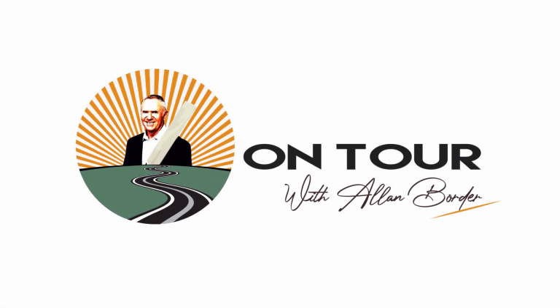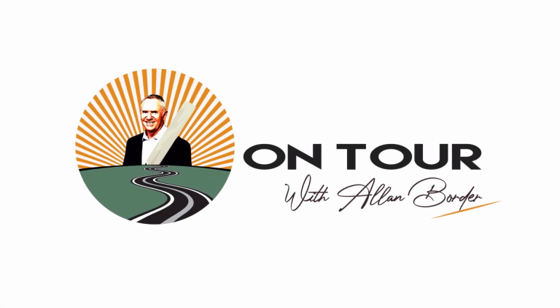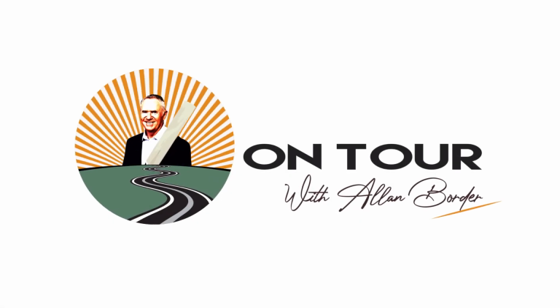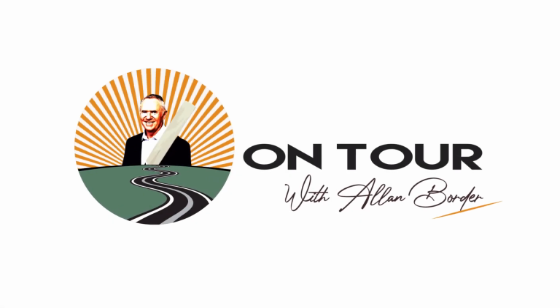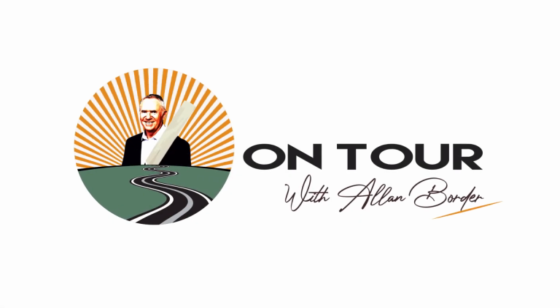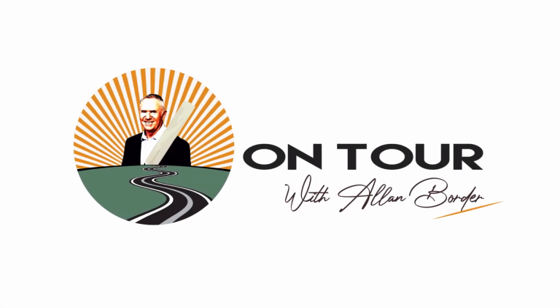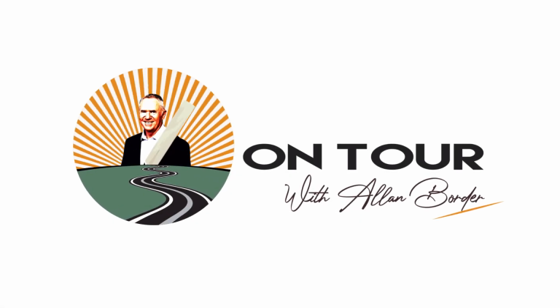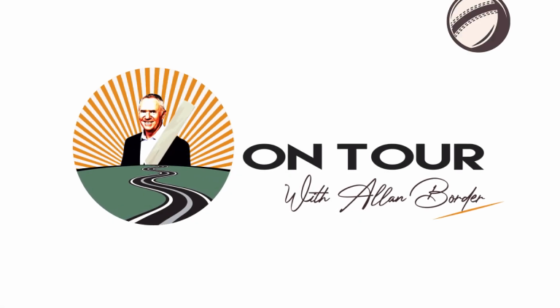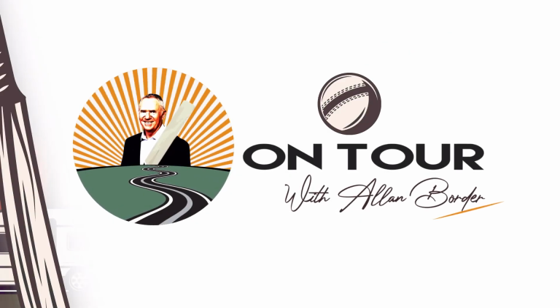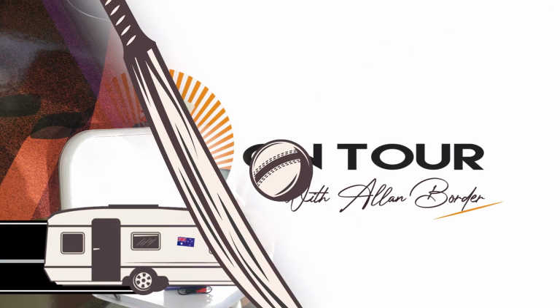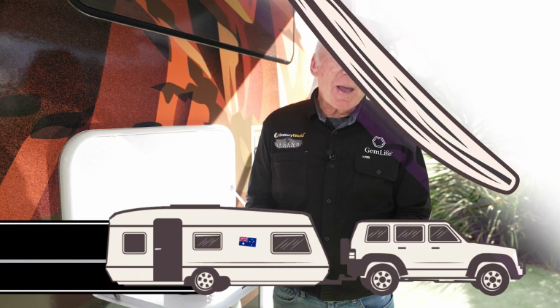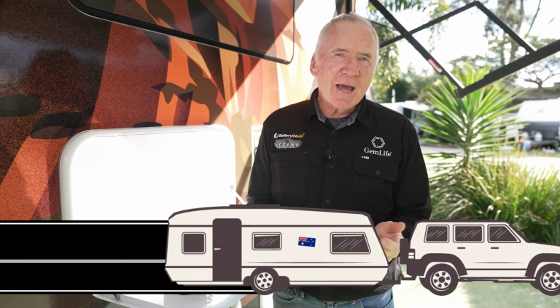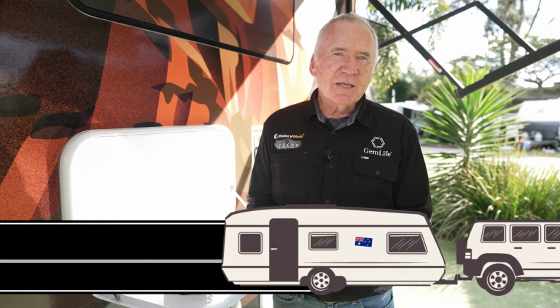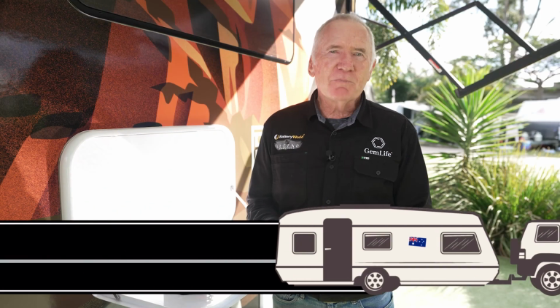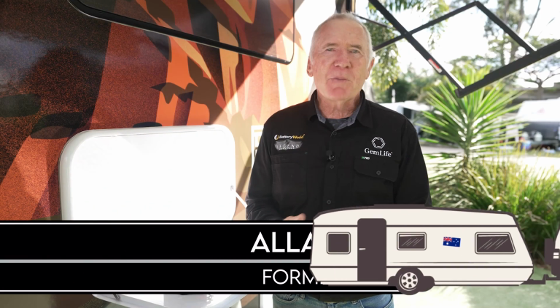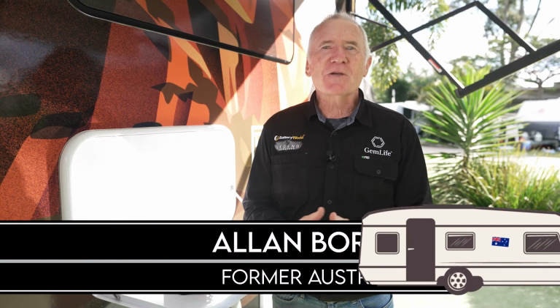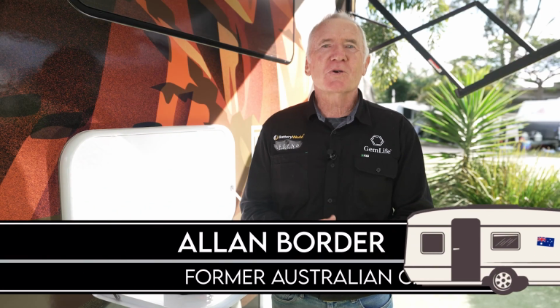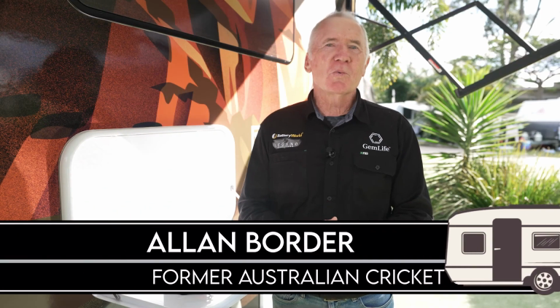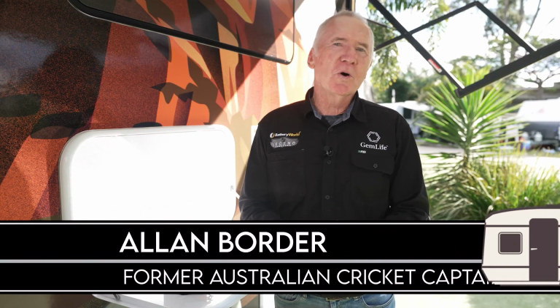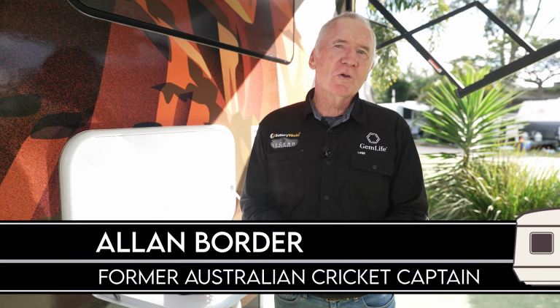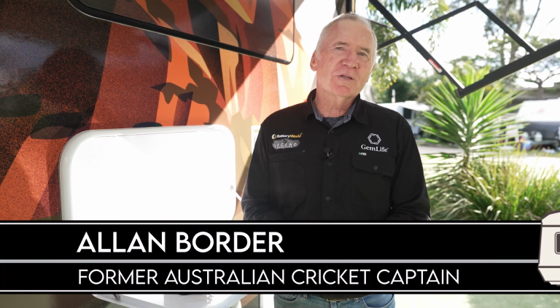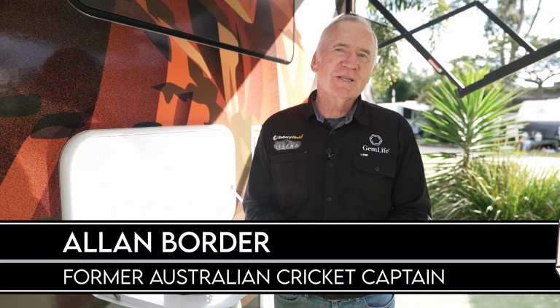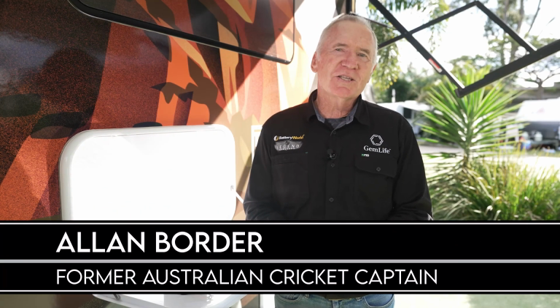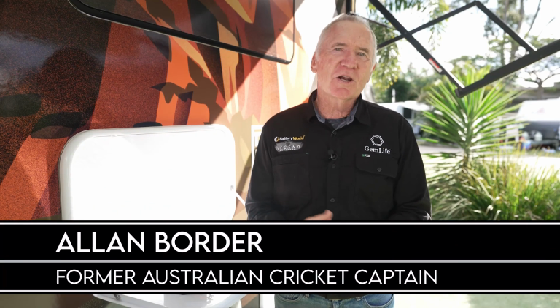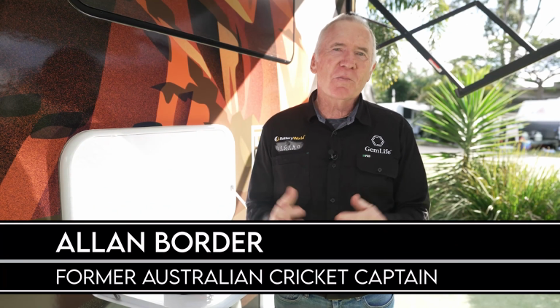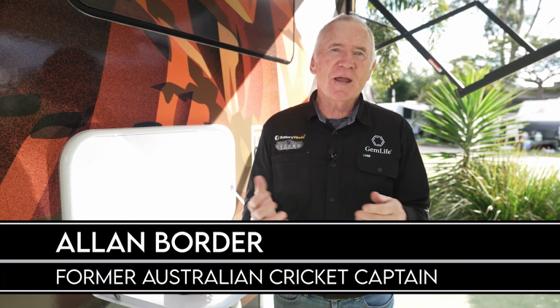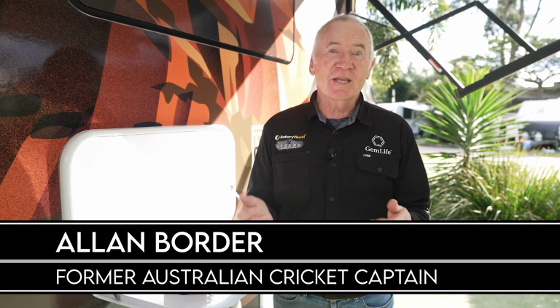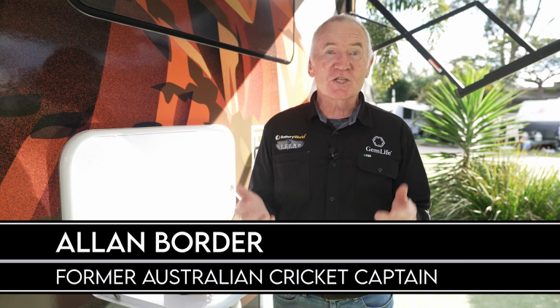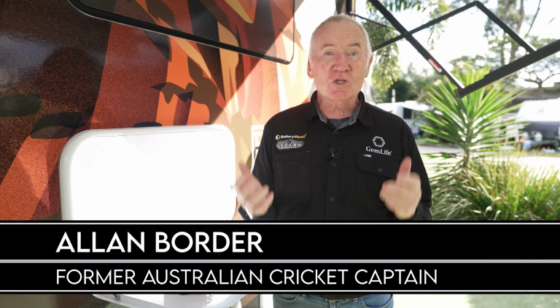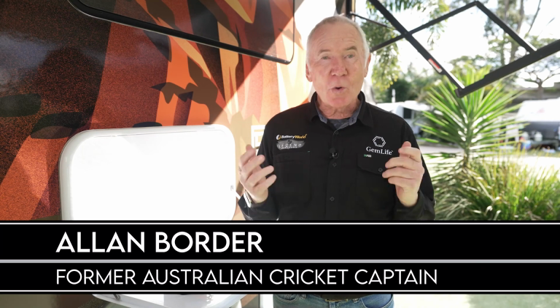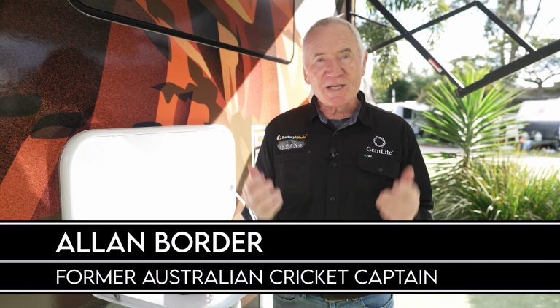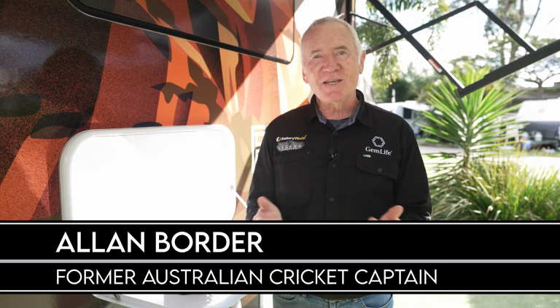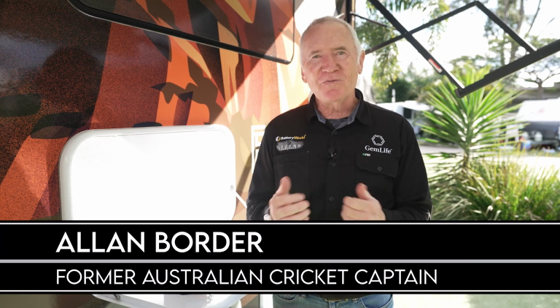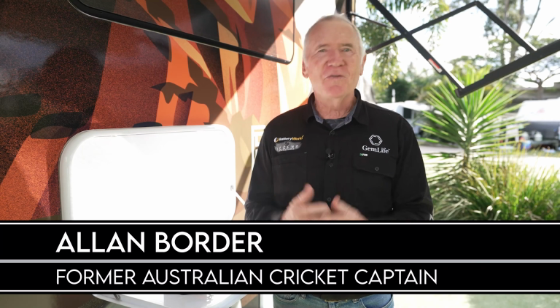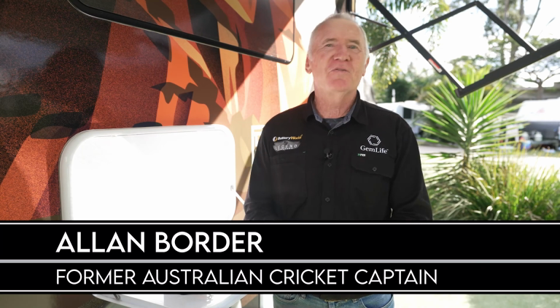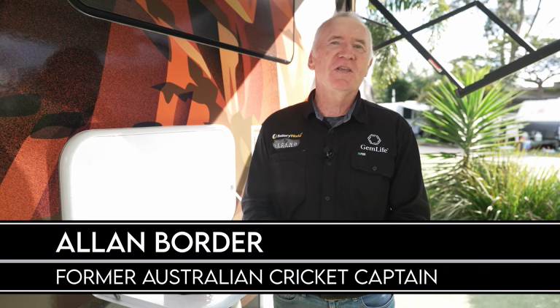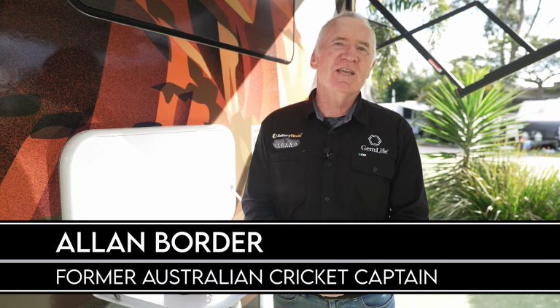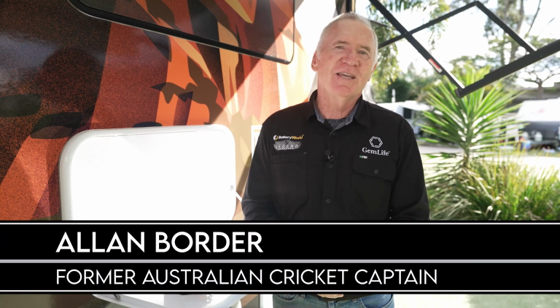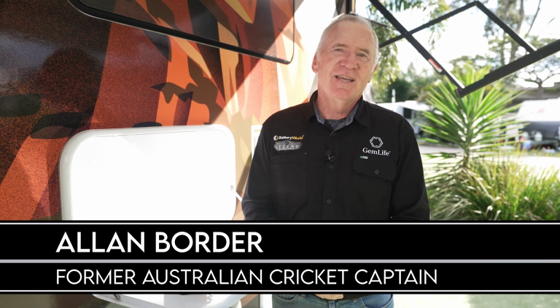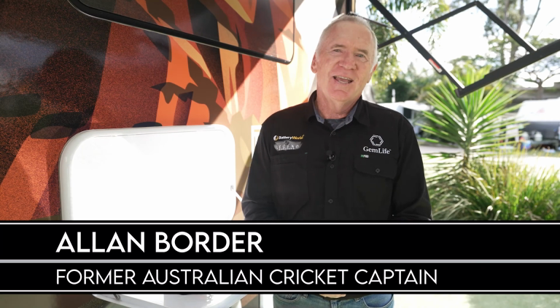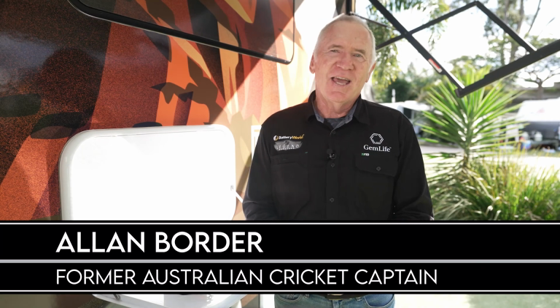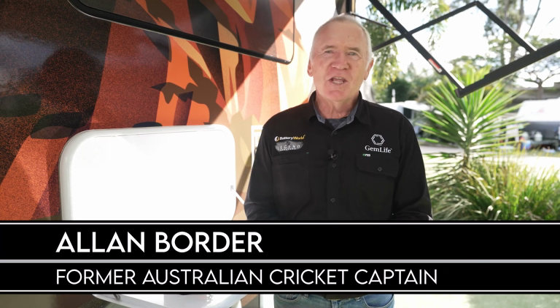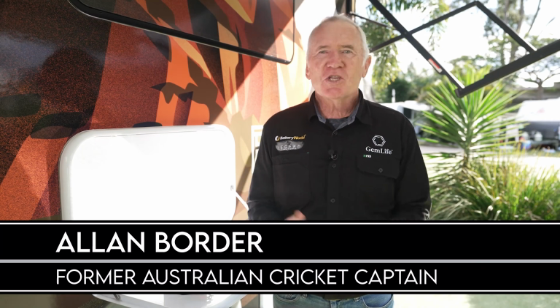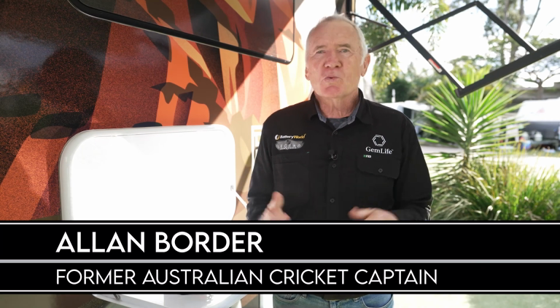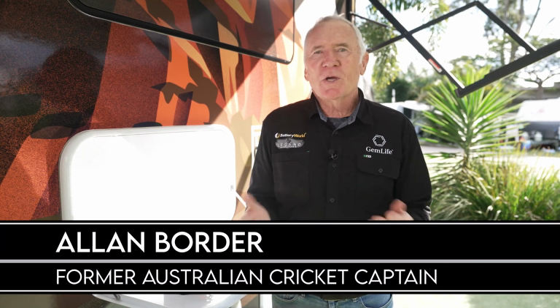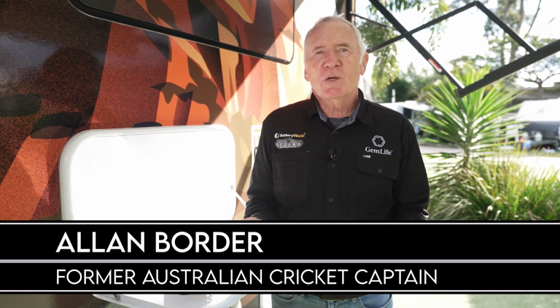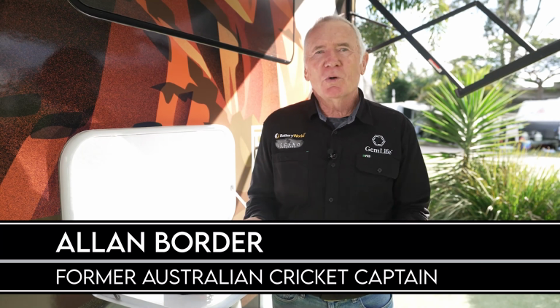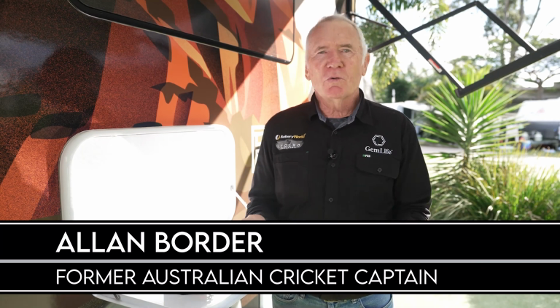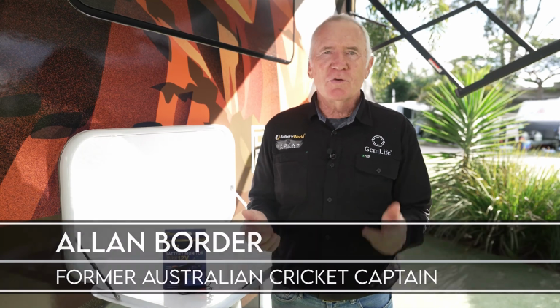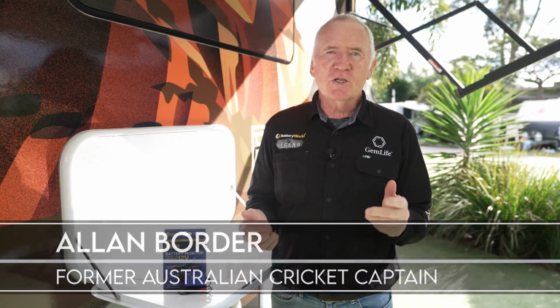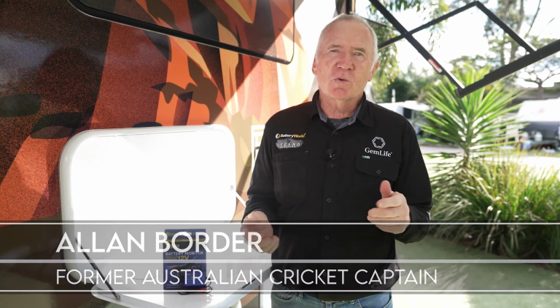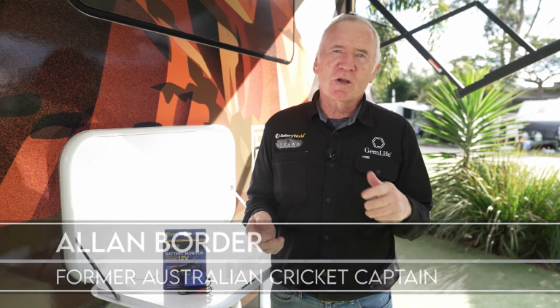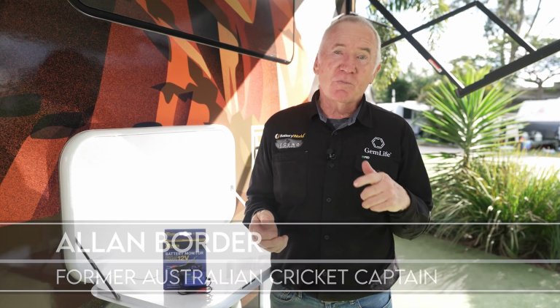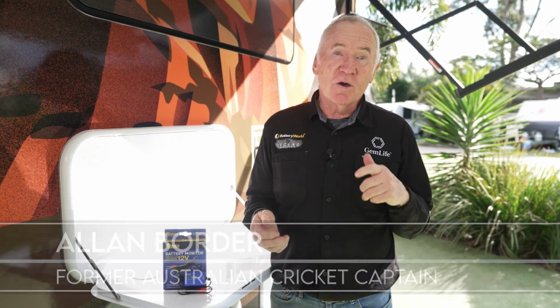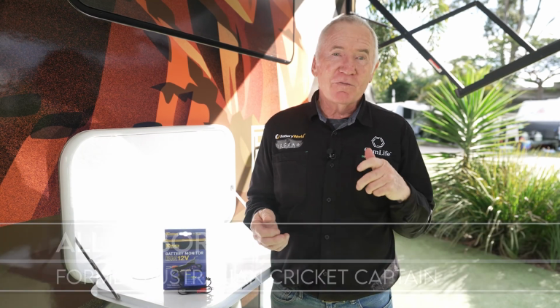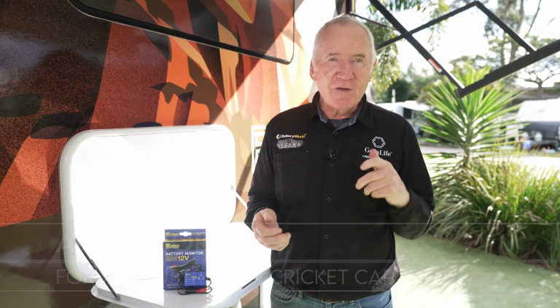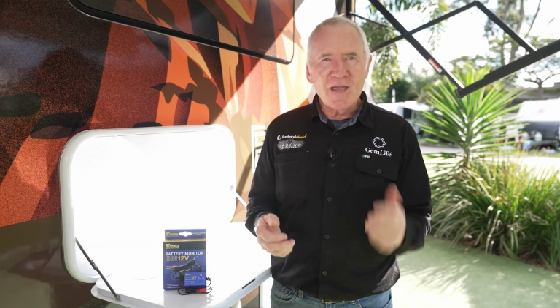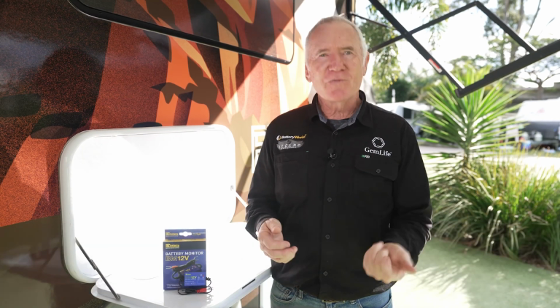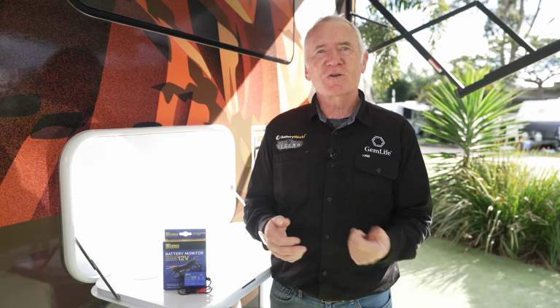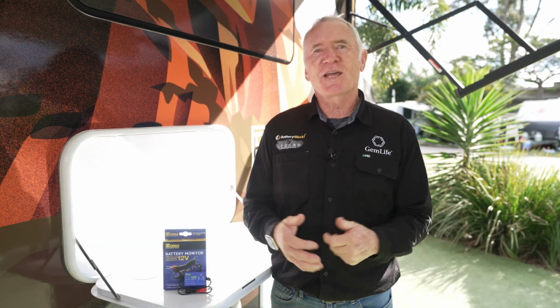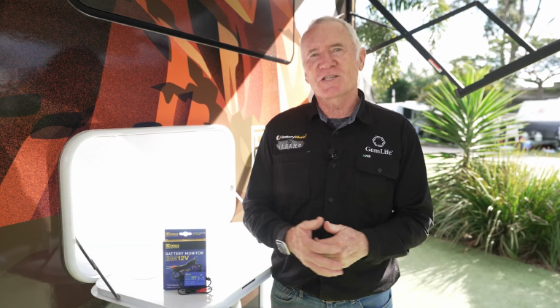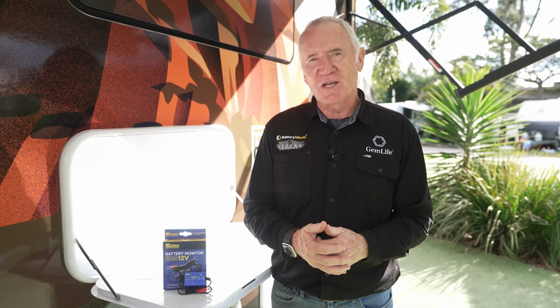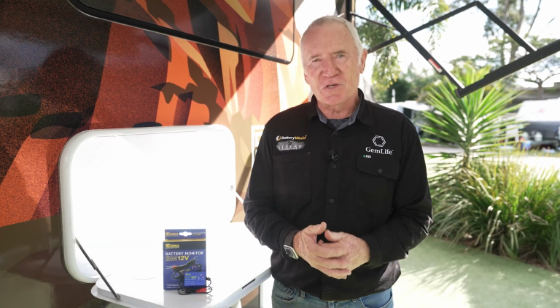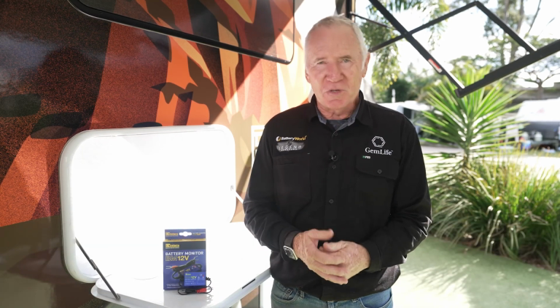Our program partner Battery World is celebrating its 25th year, and each week we will feature one of my favourite accessories.